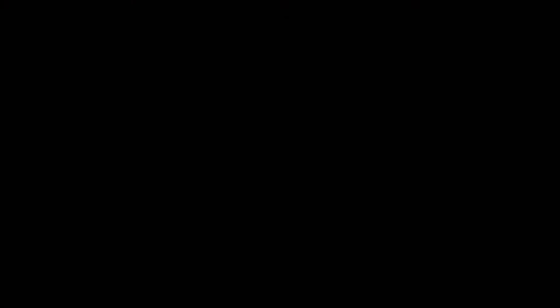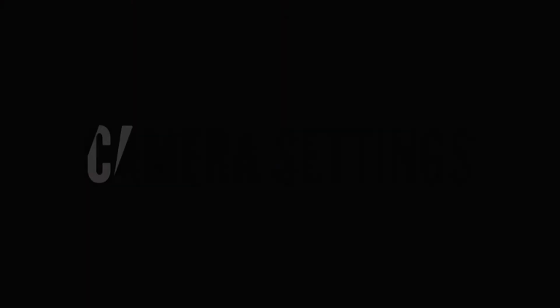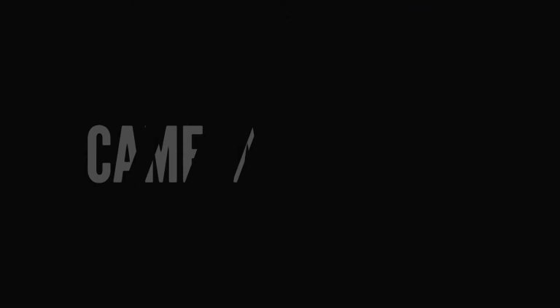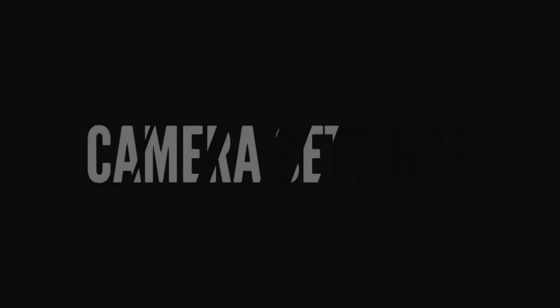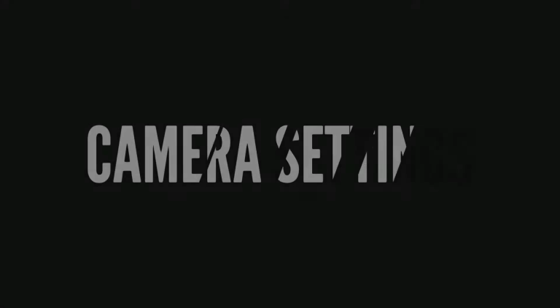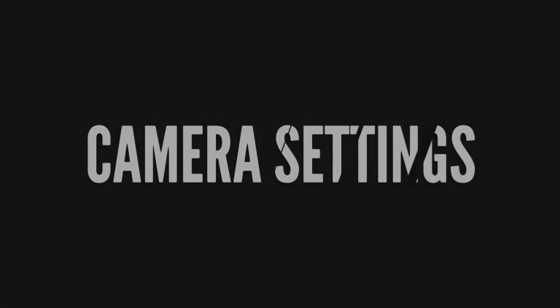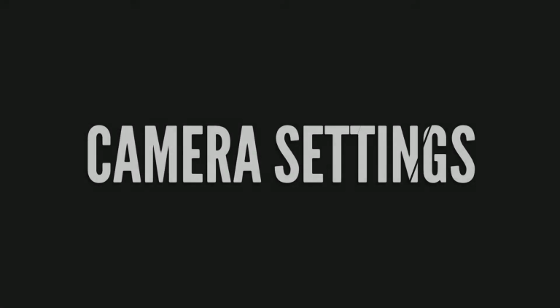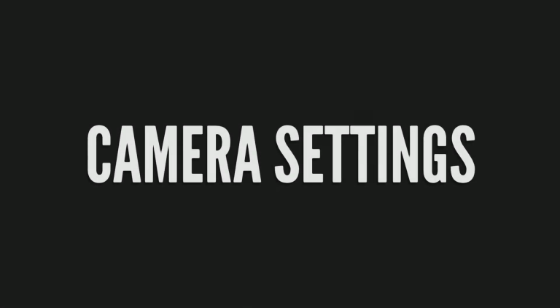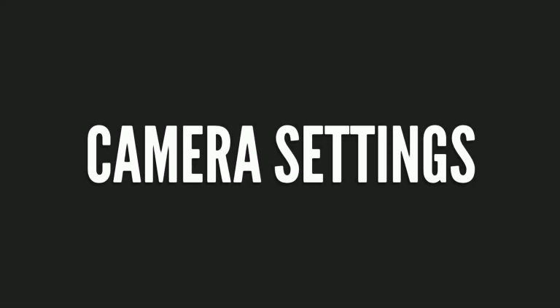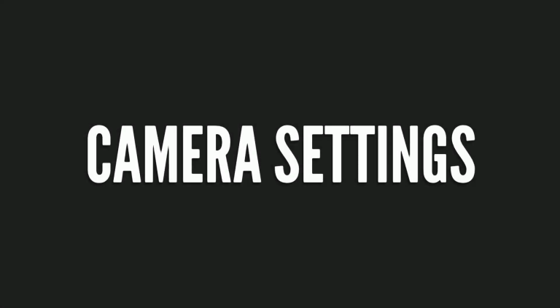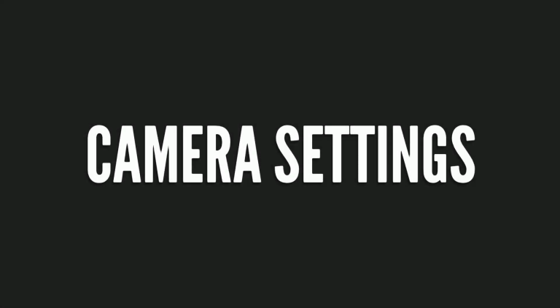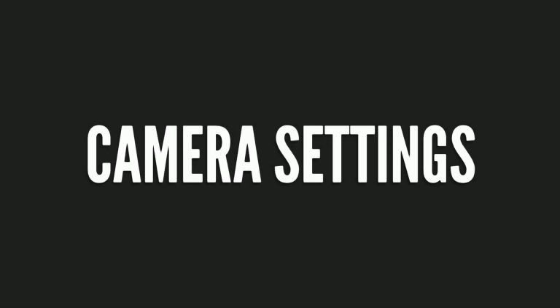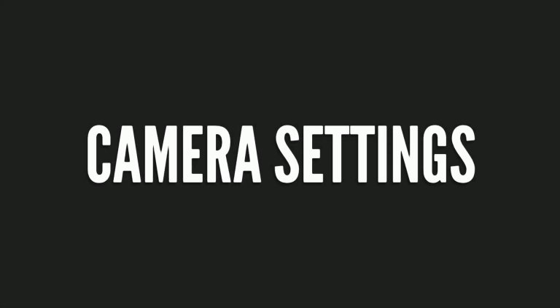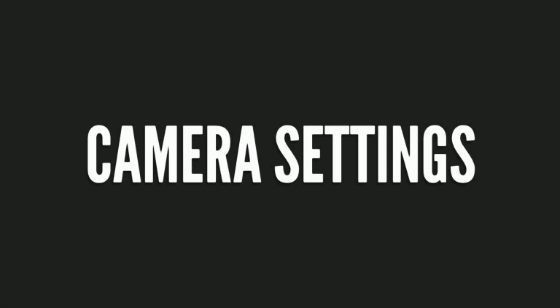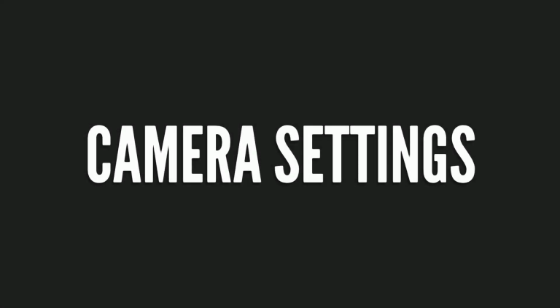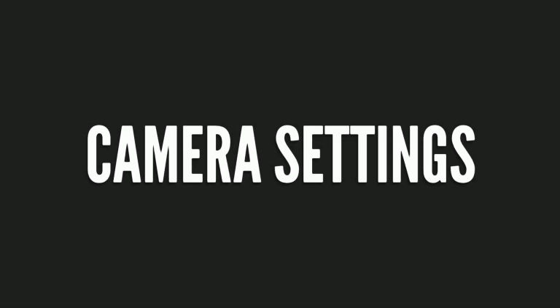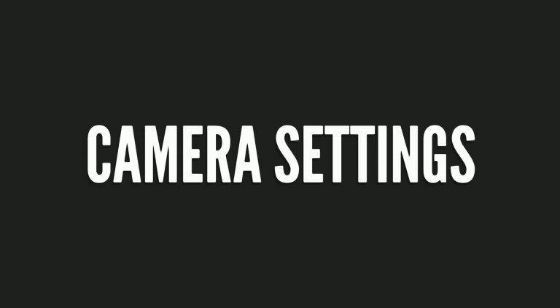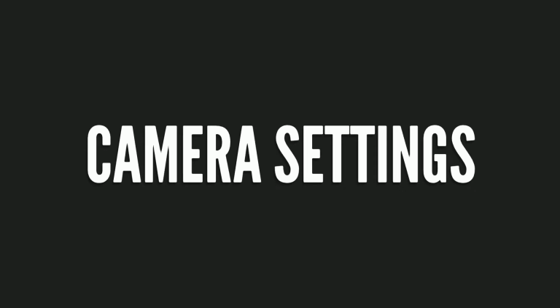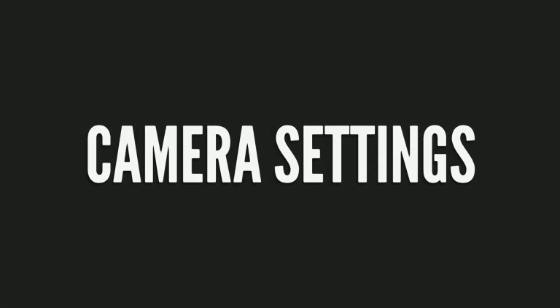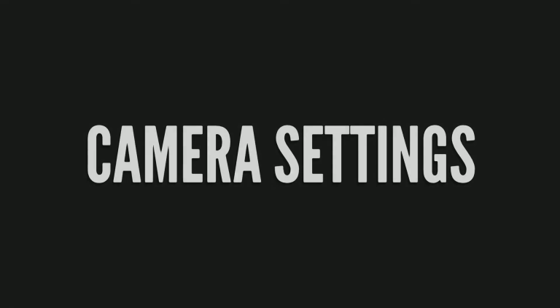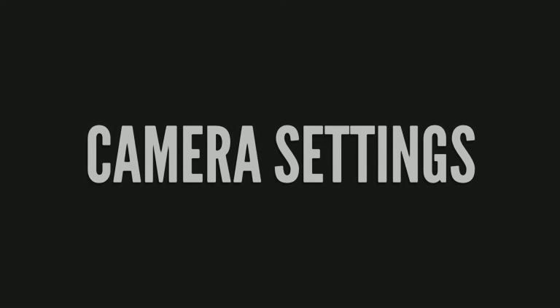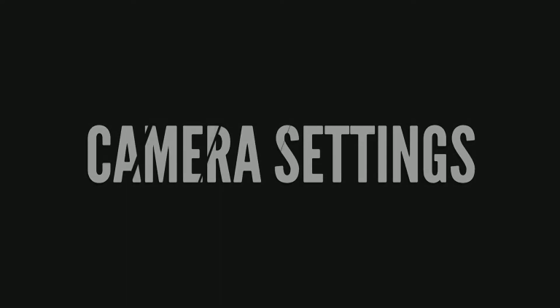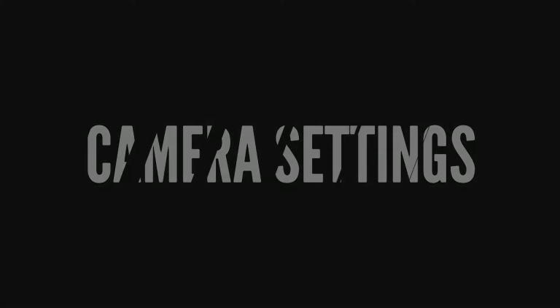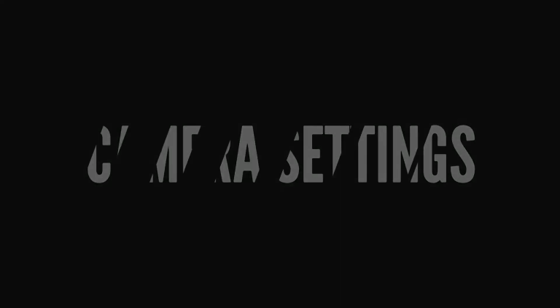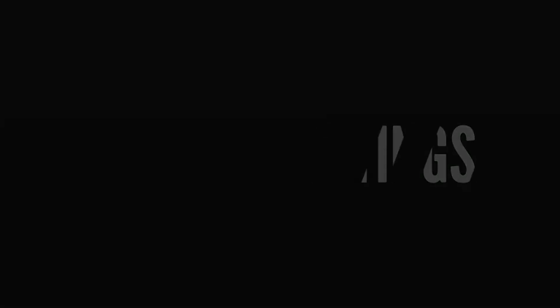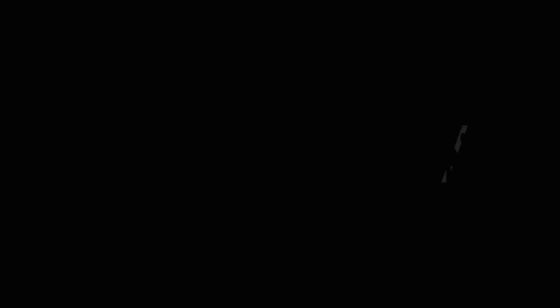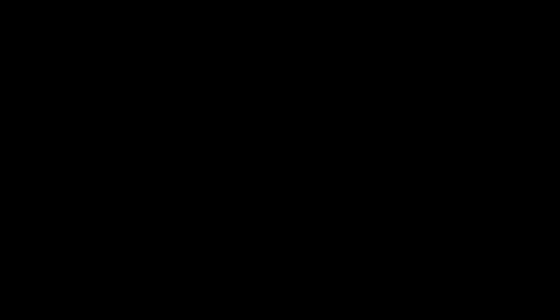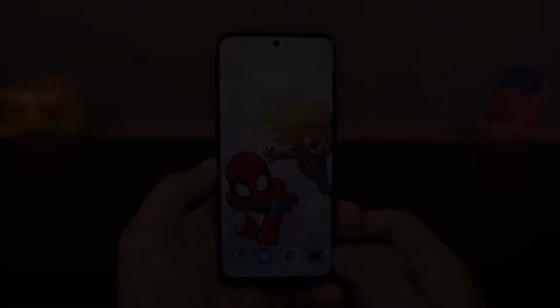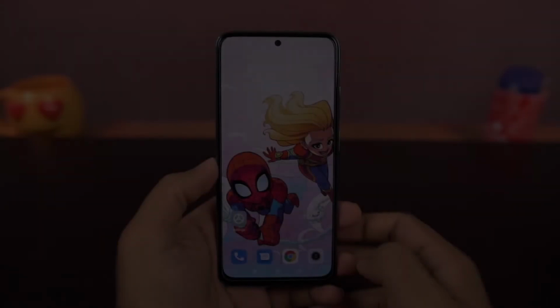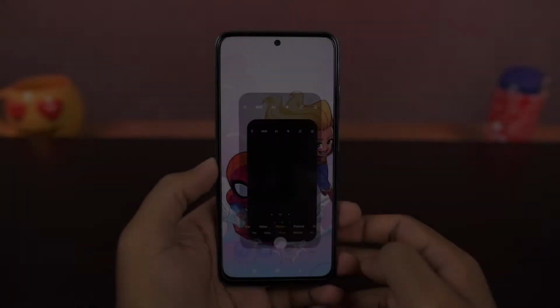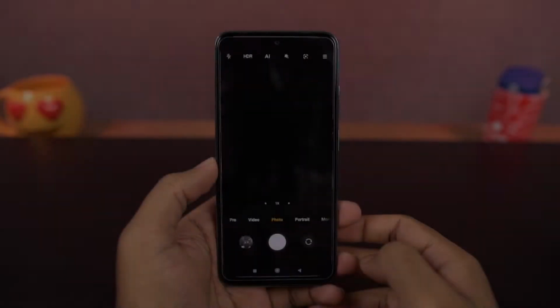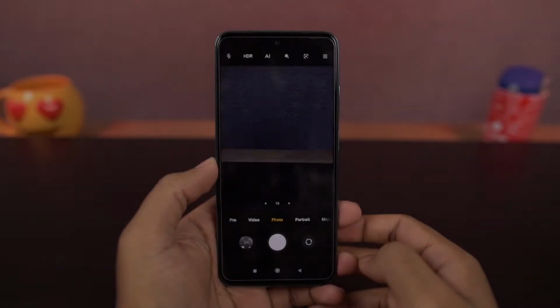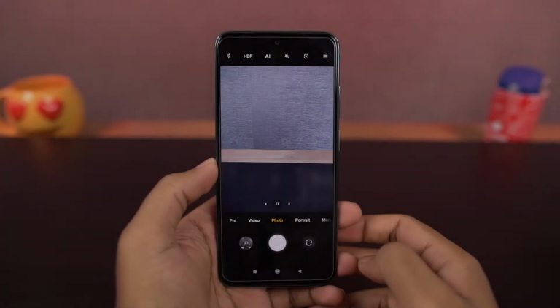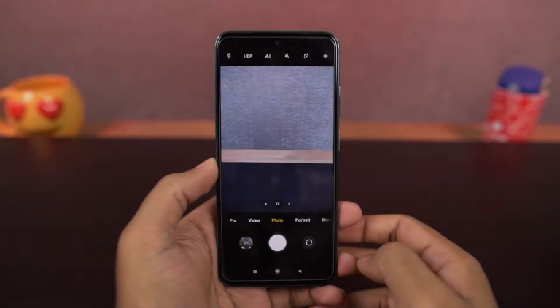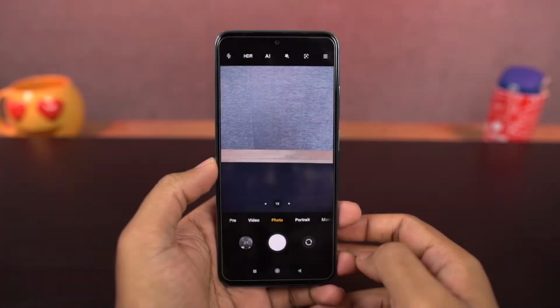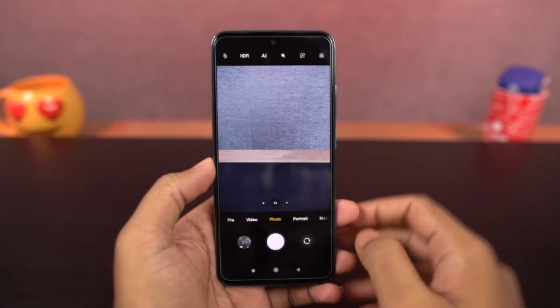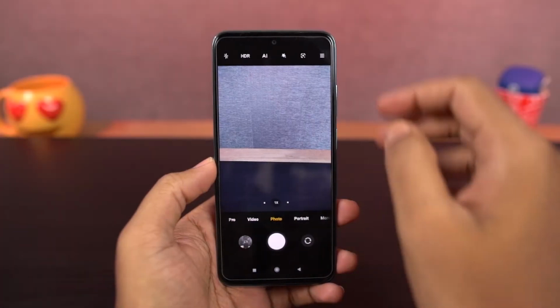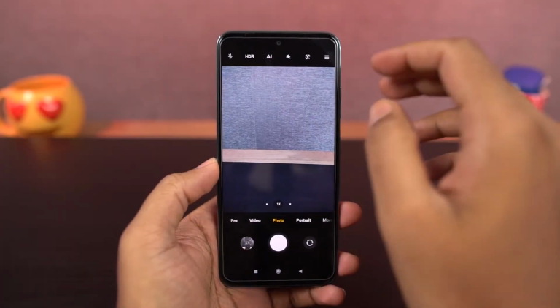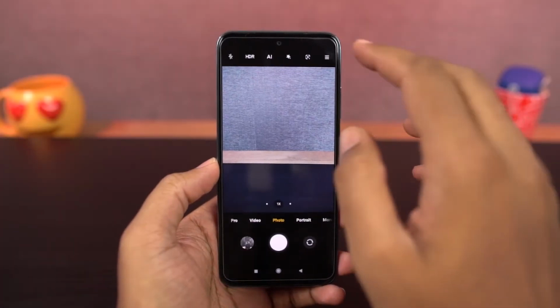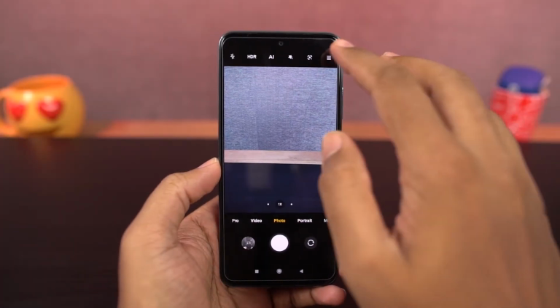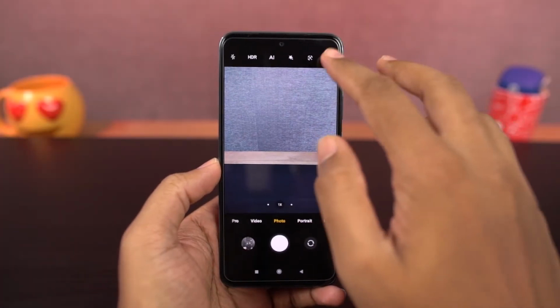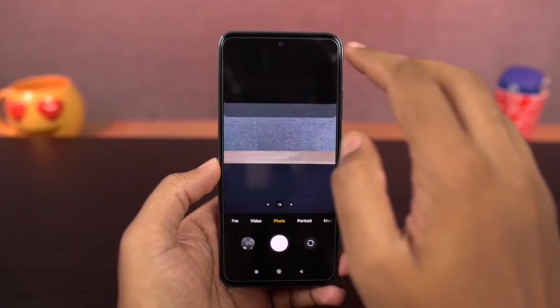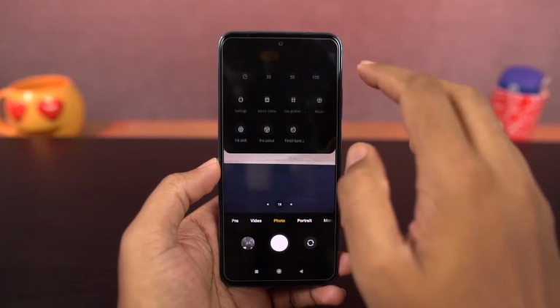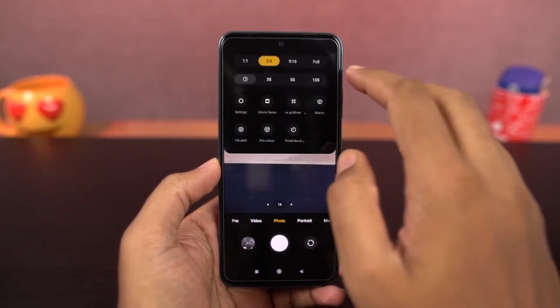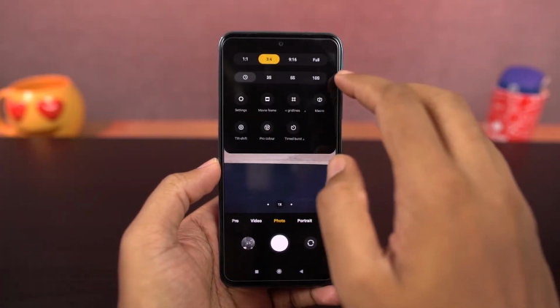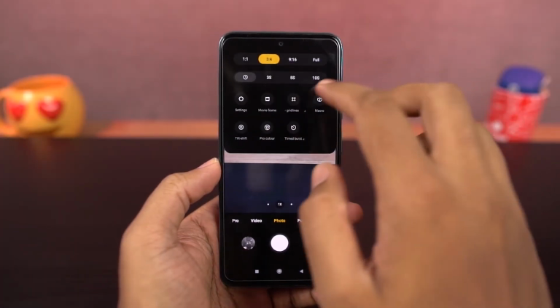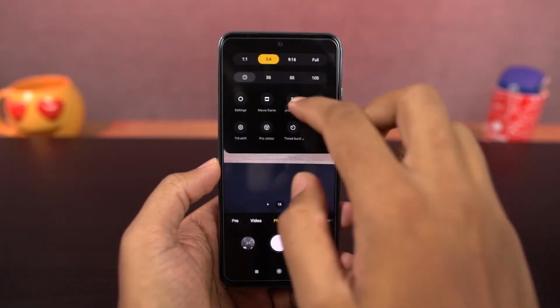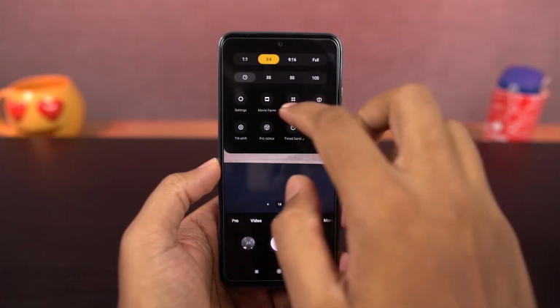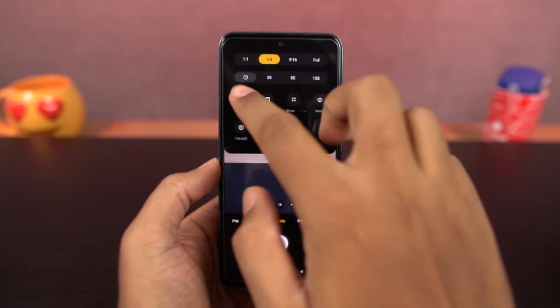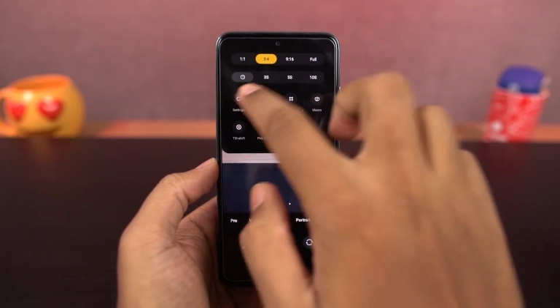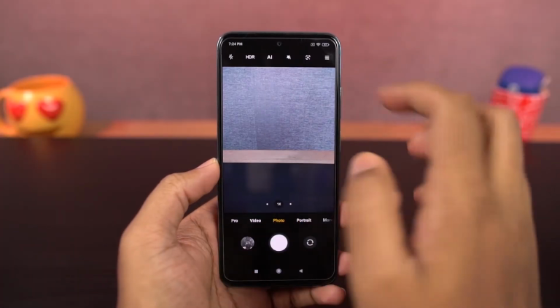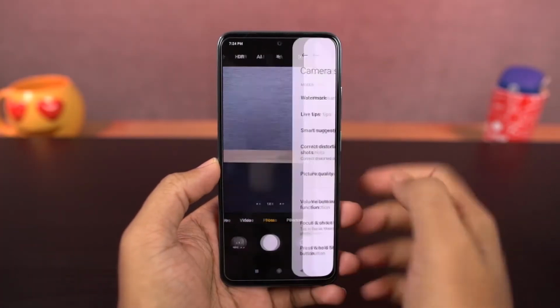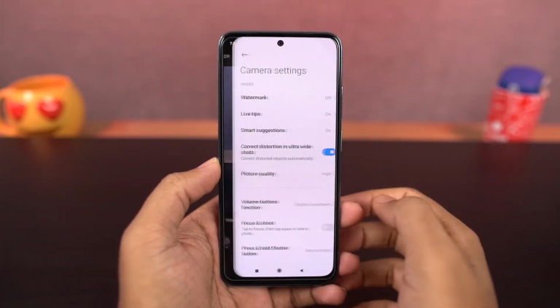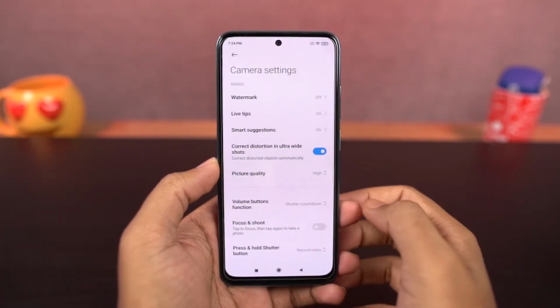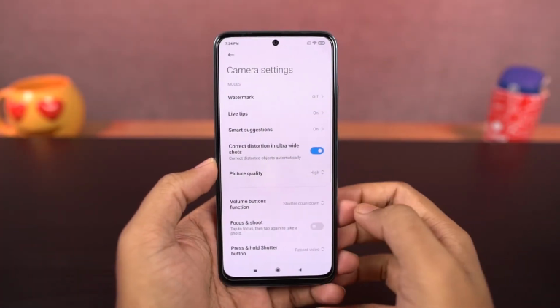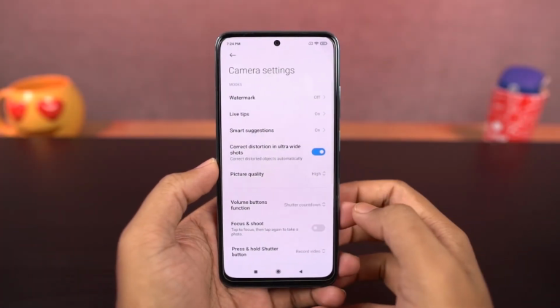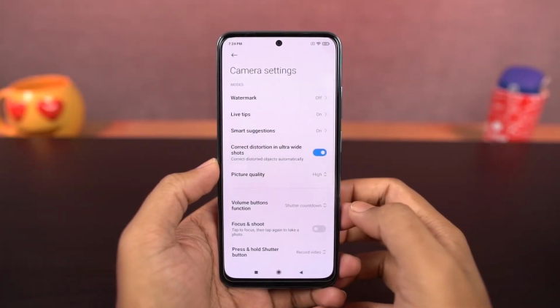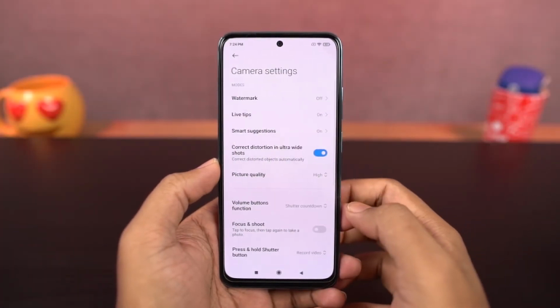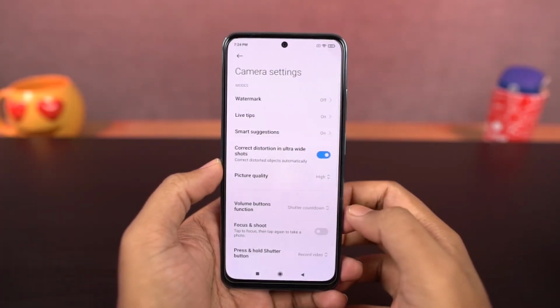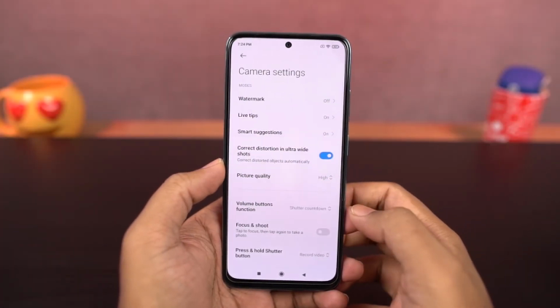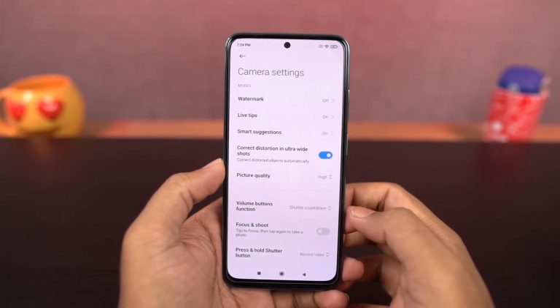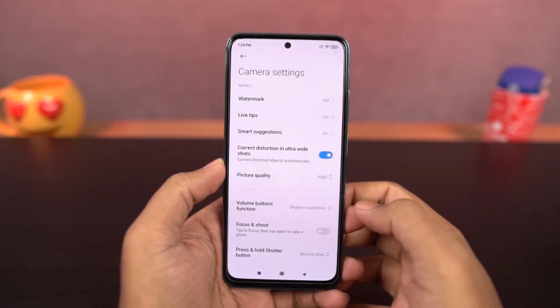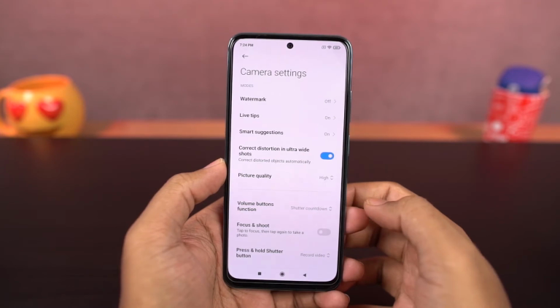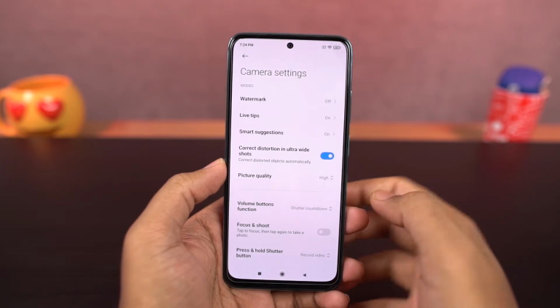Next we have a few things in camera. You can disable the toggle for camera sounds, so there won't be any shutter sound while taking a picture.